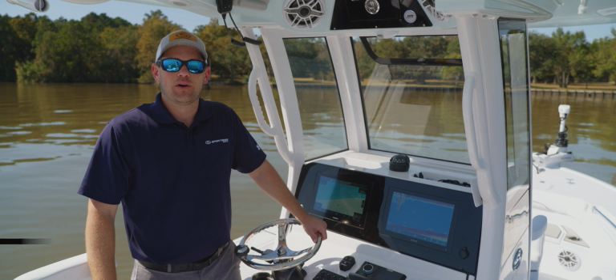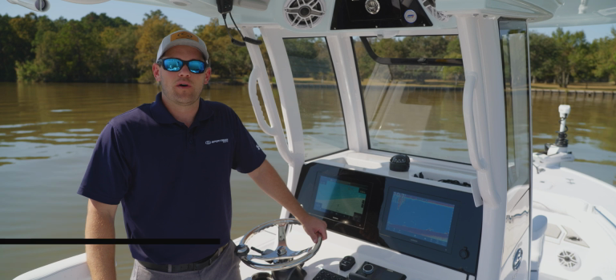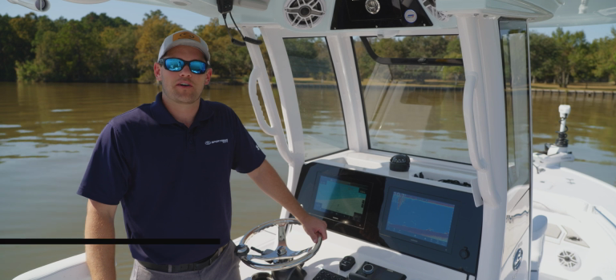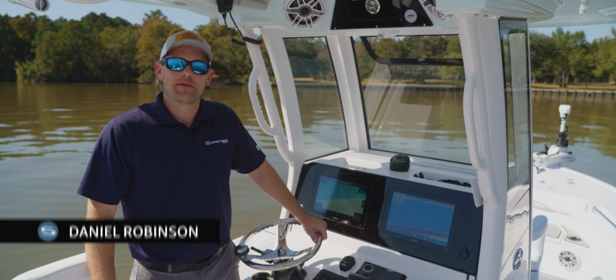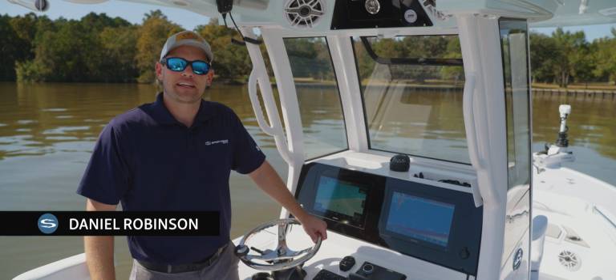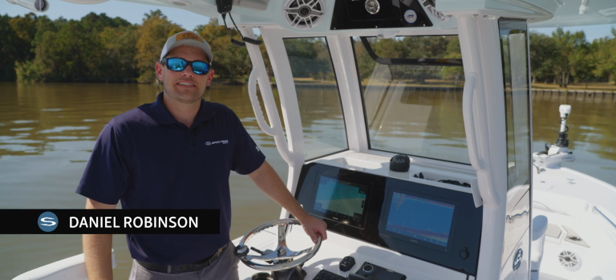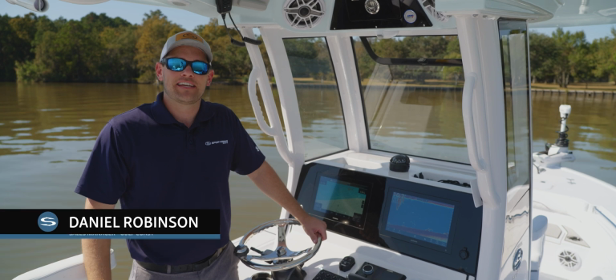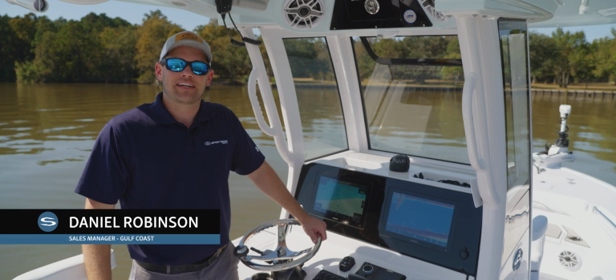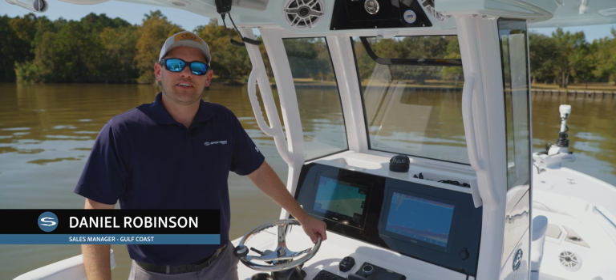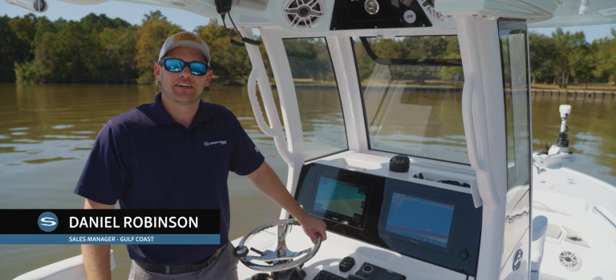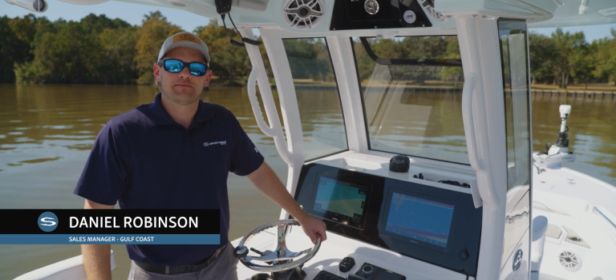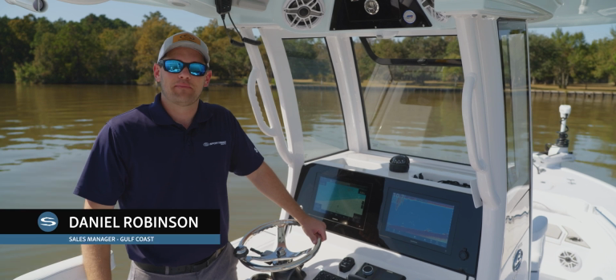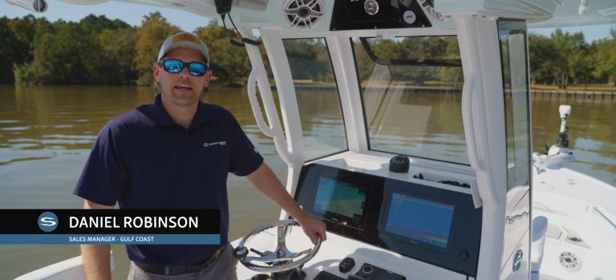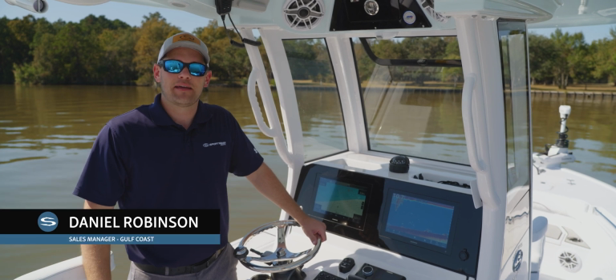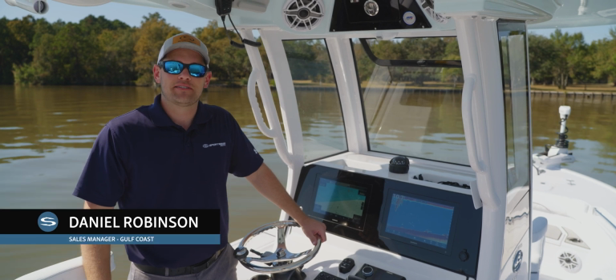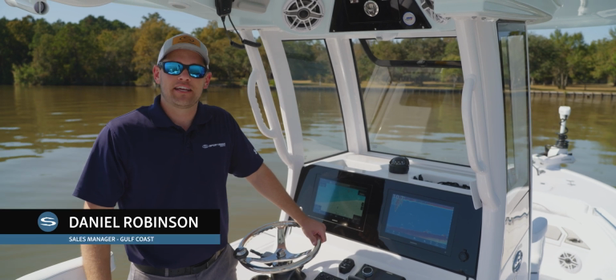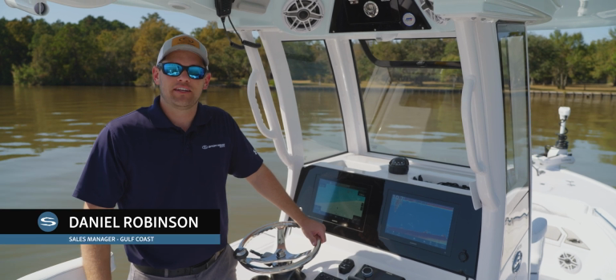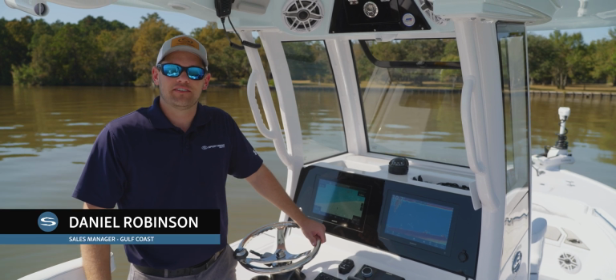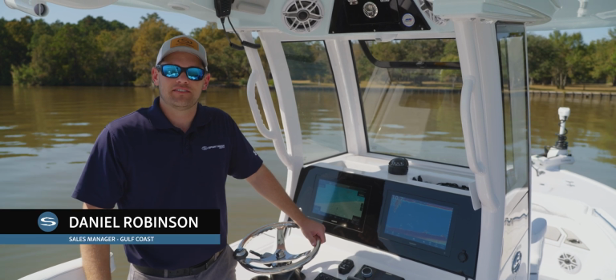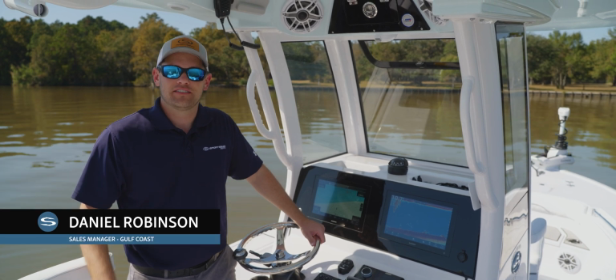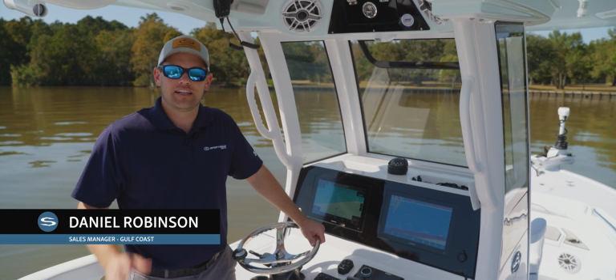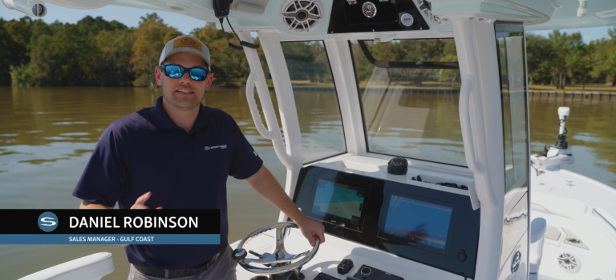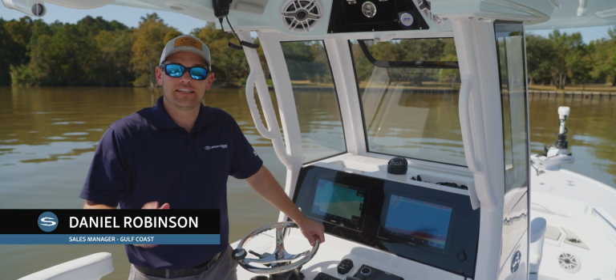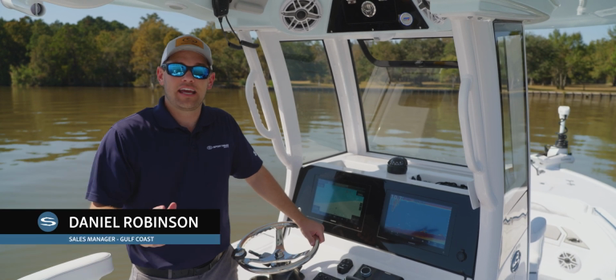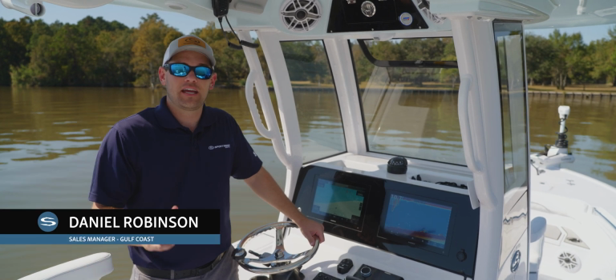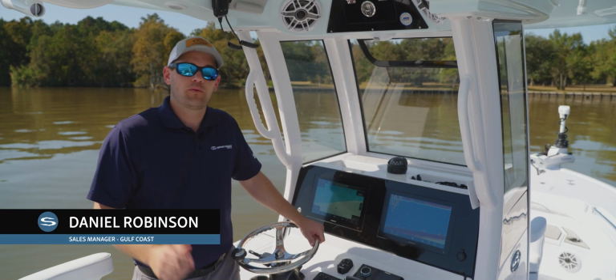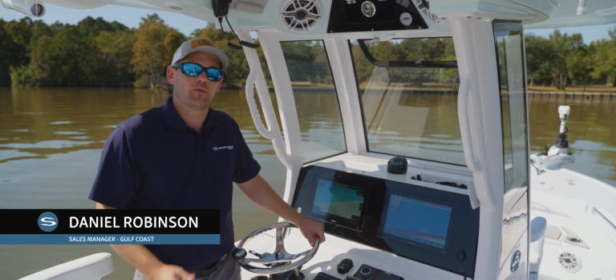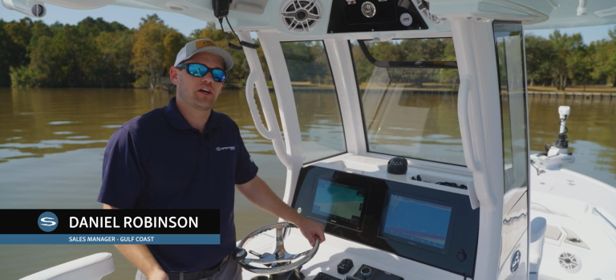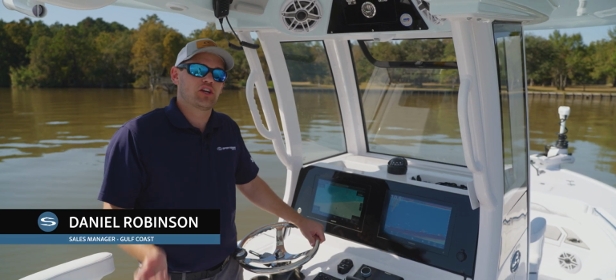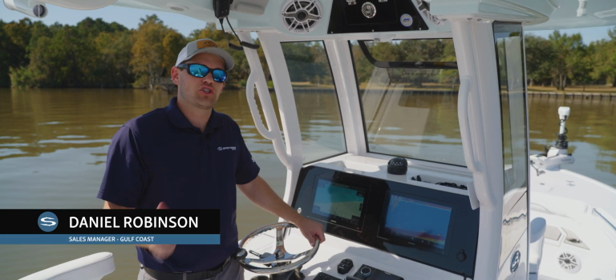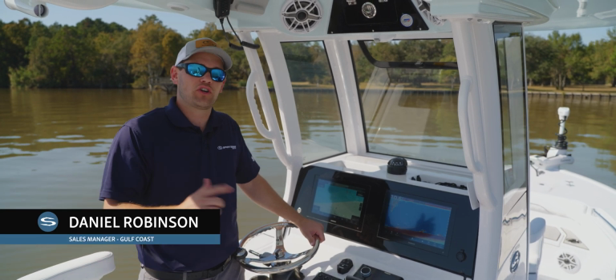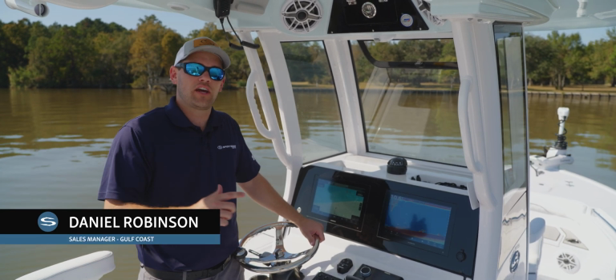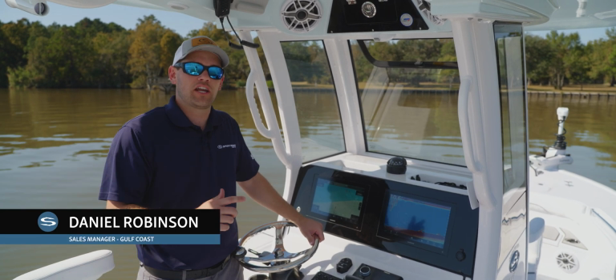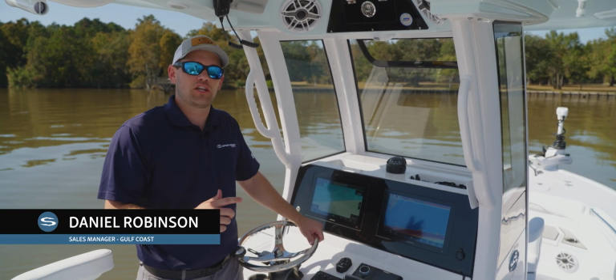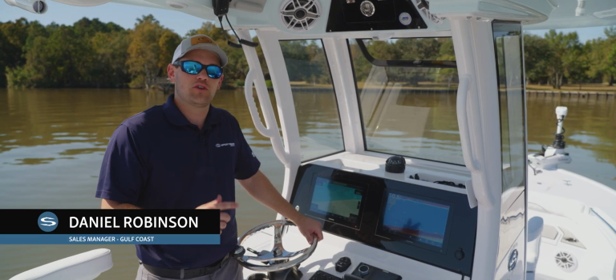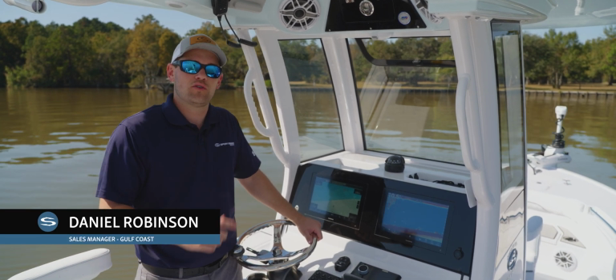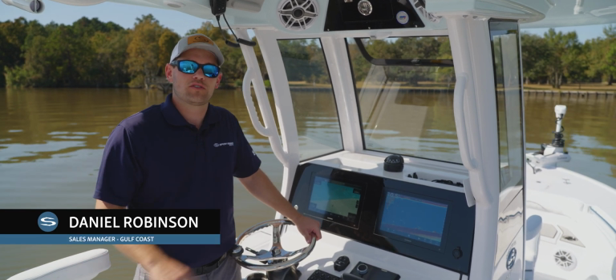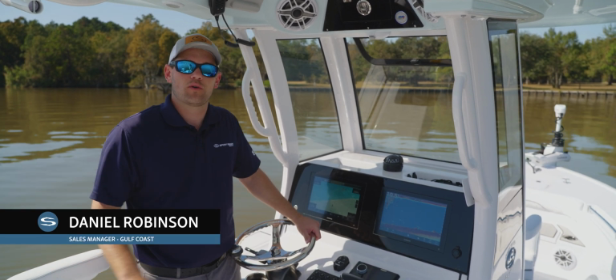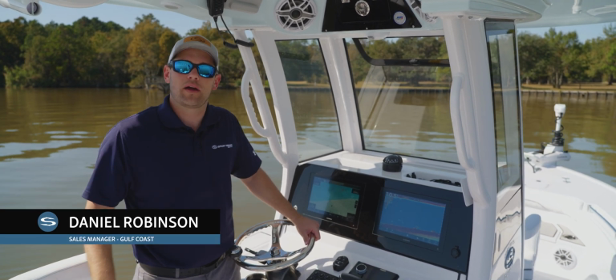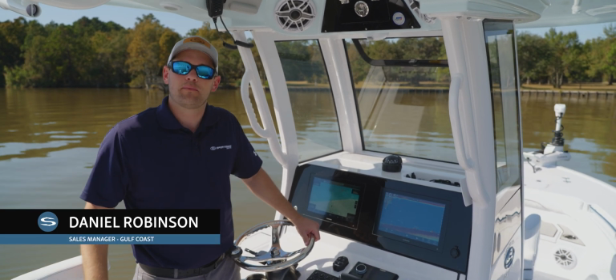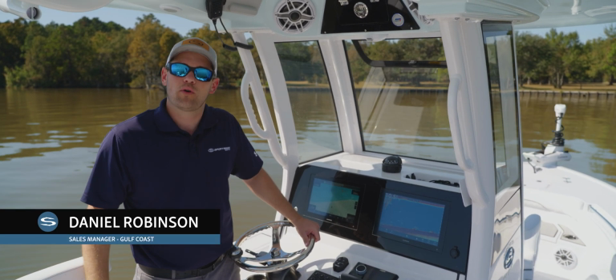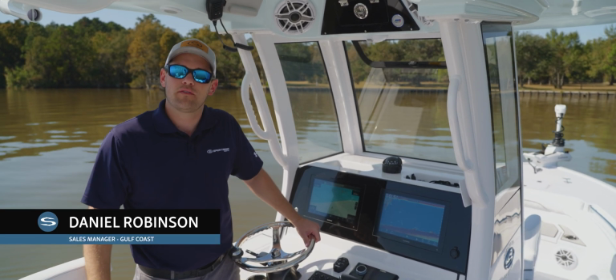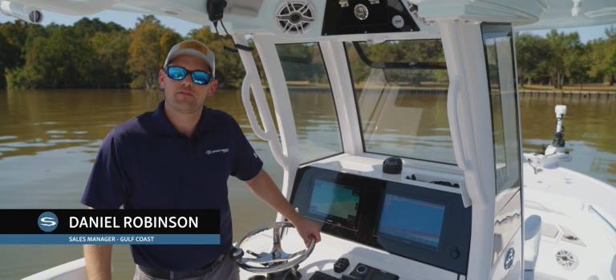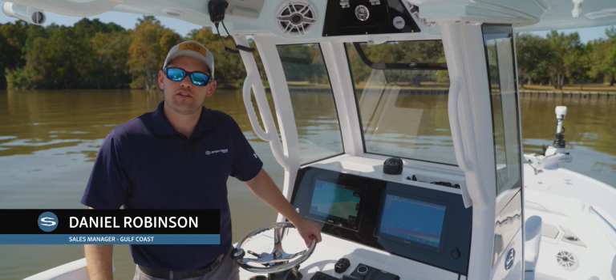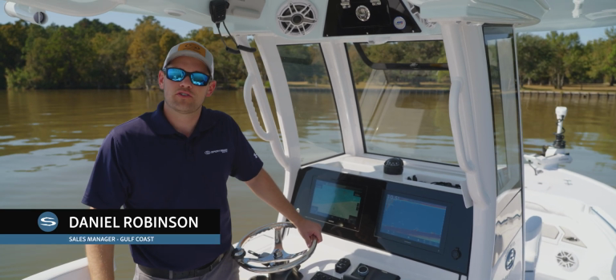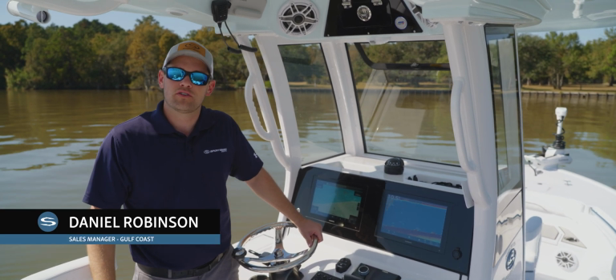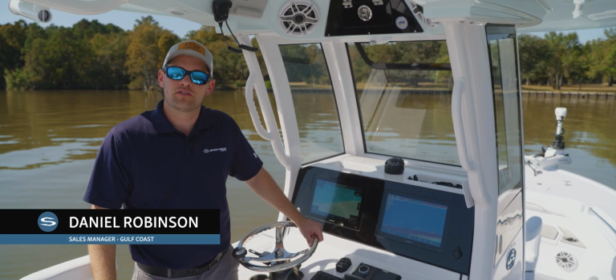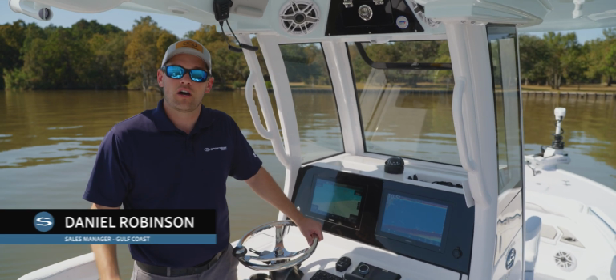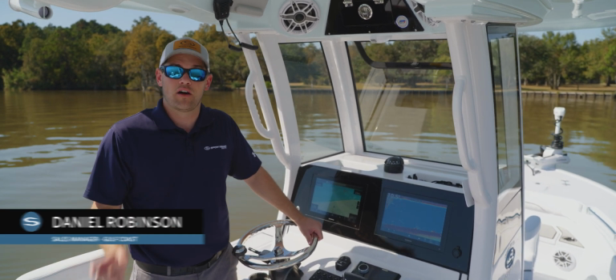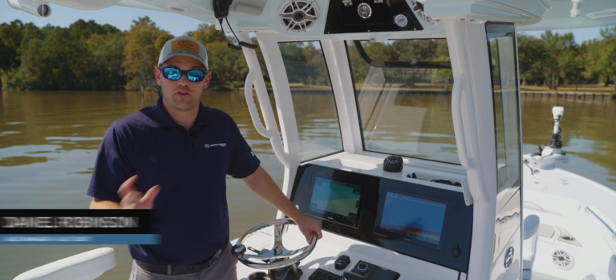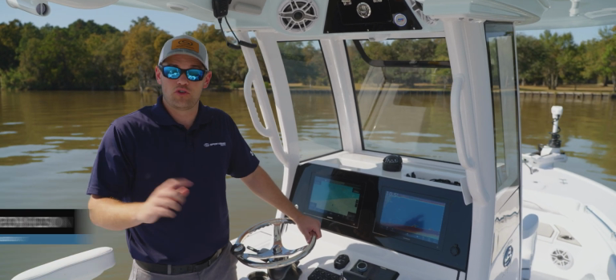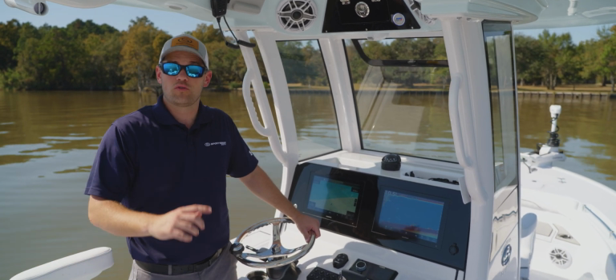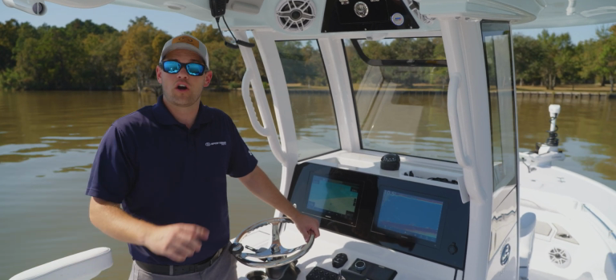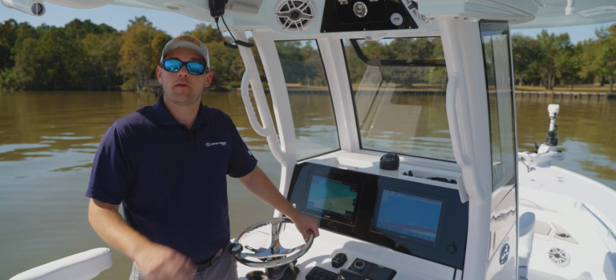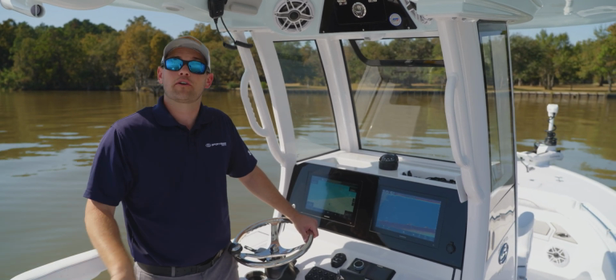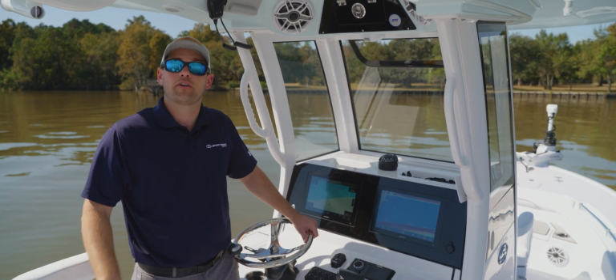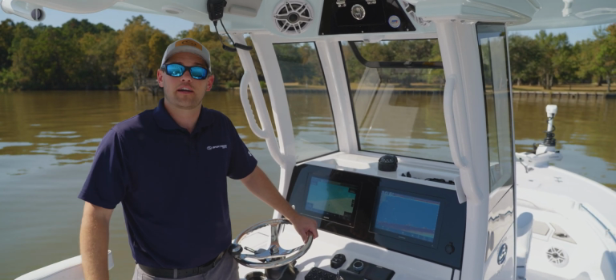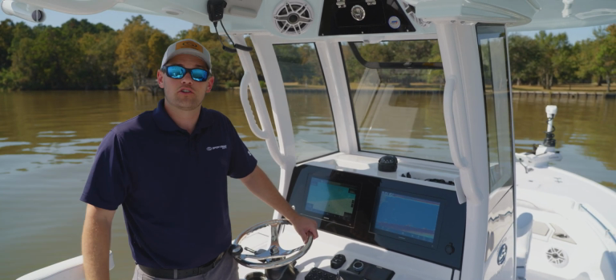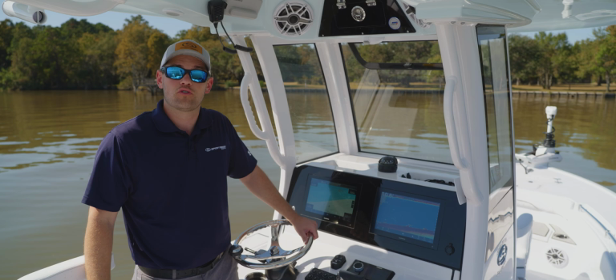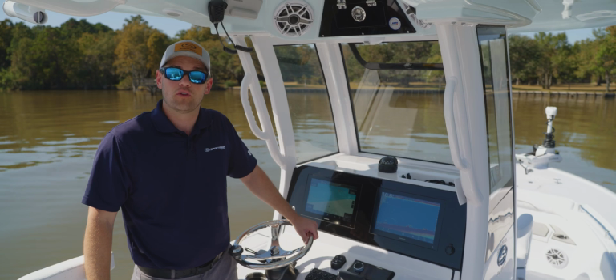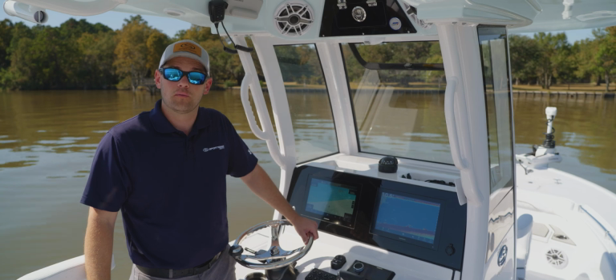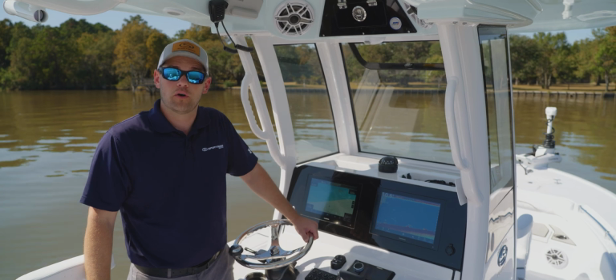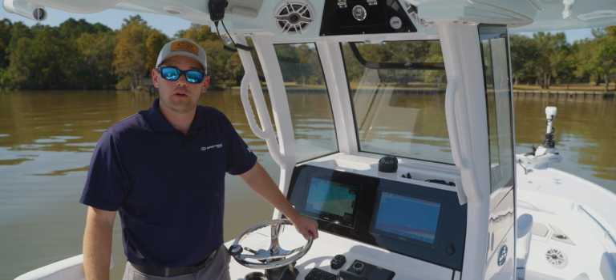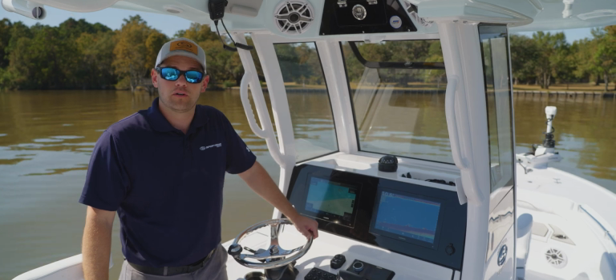Welcome back to Tech Talk. My name's Daniel, and today we're going to show you how to use the waypoint features of your new Garmin Kraken trolling motor.